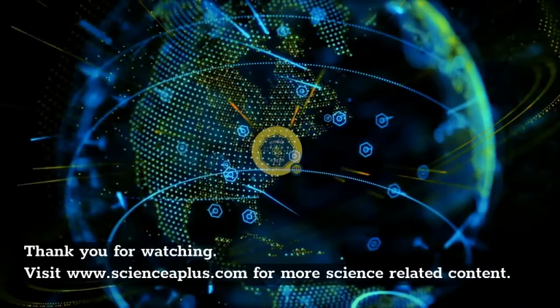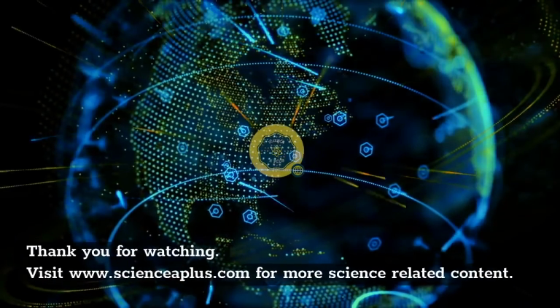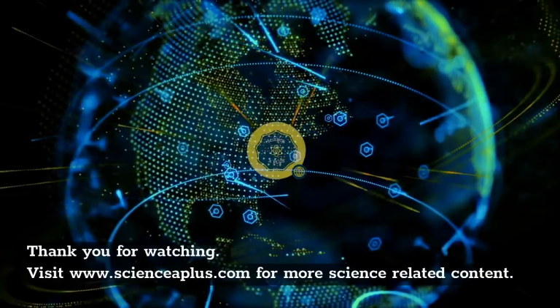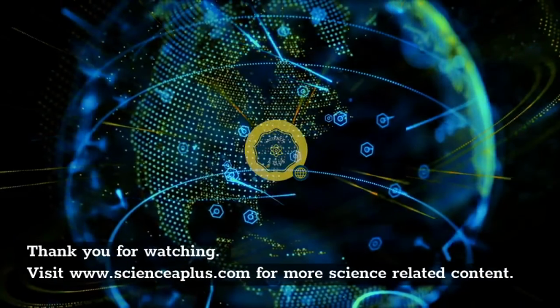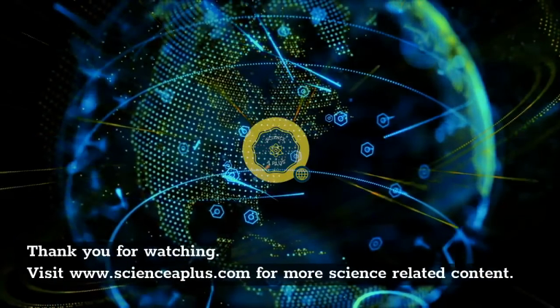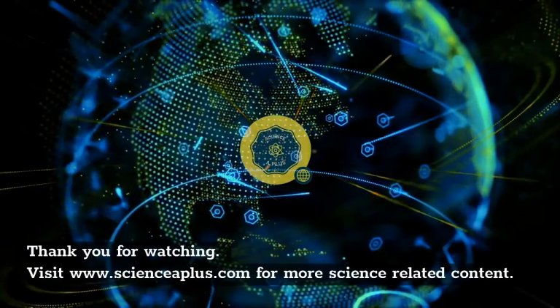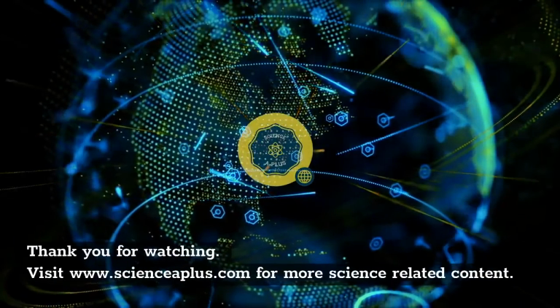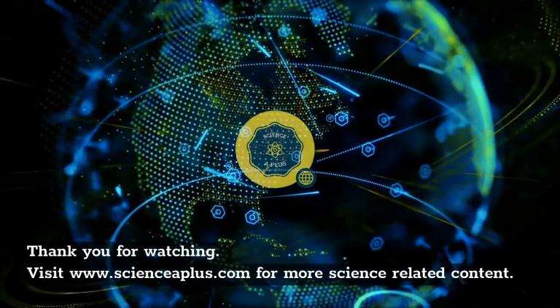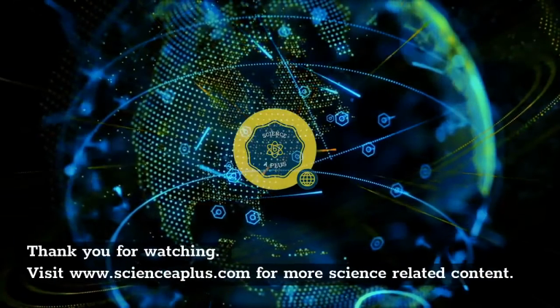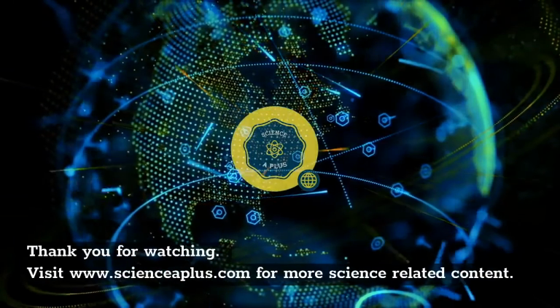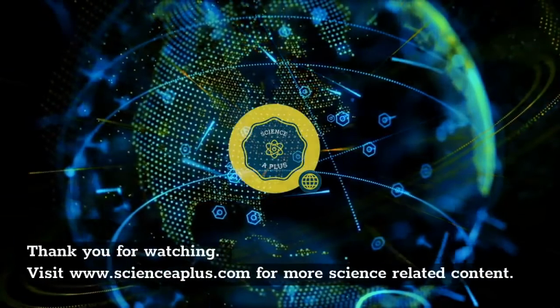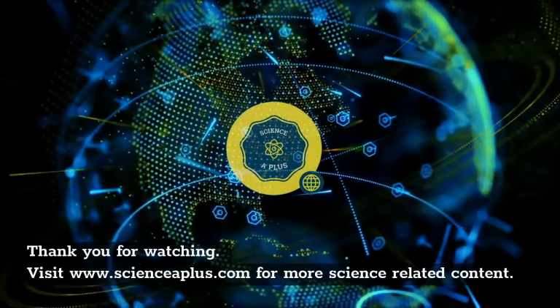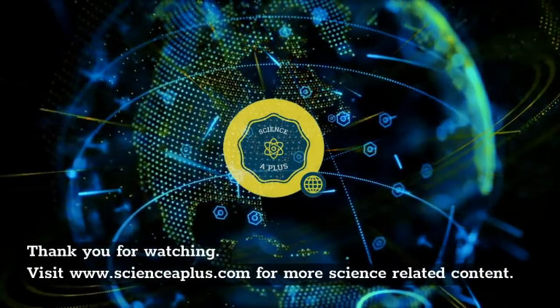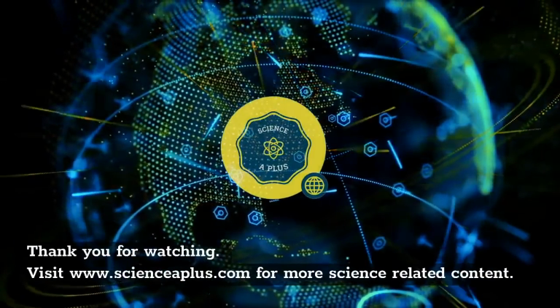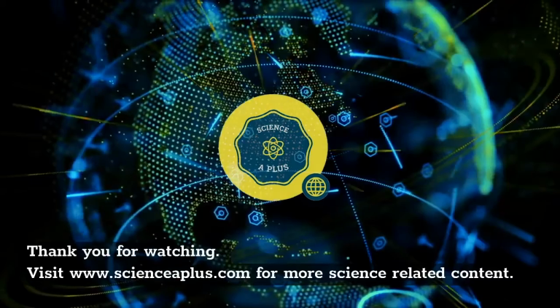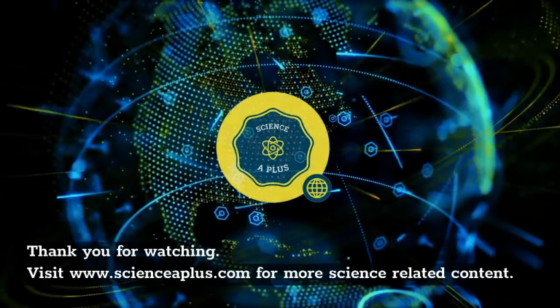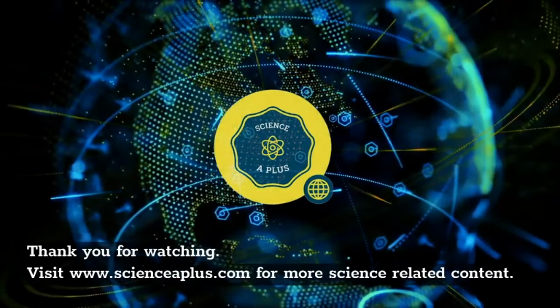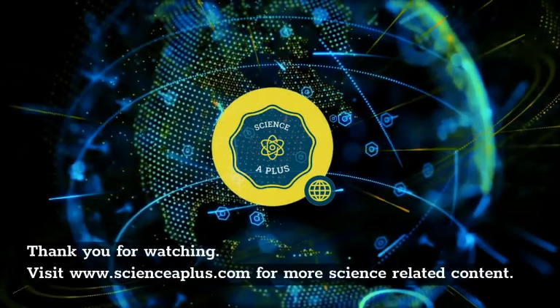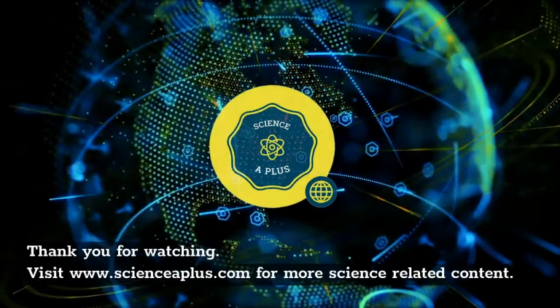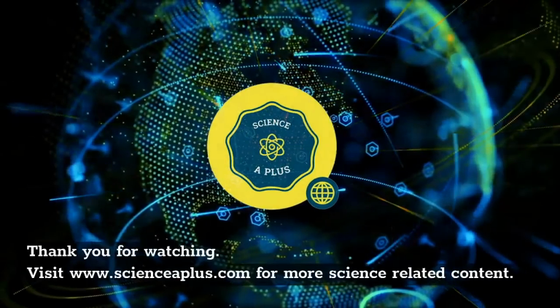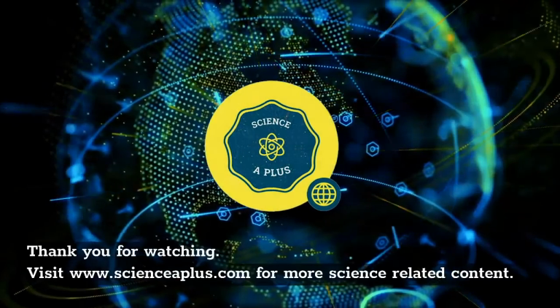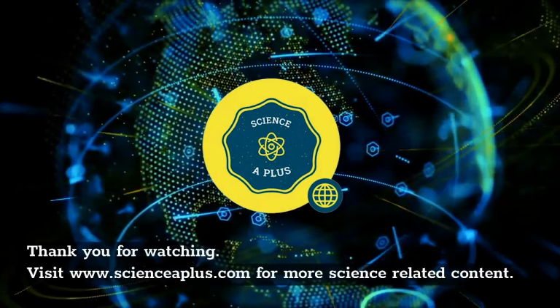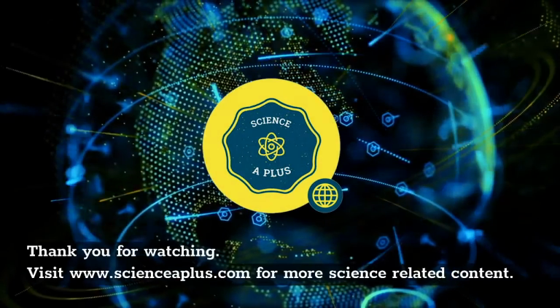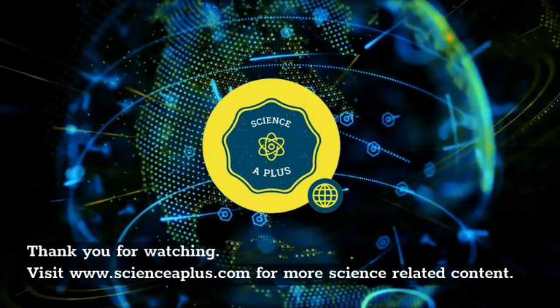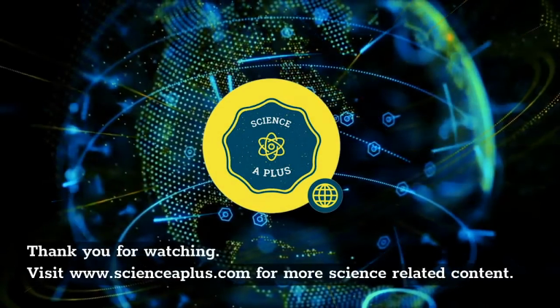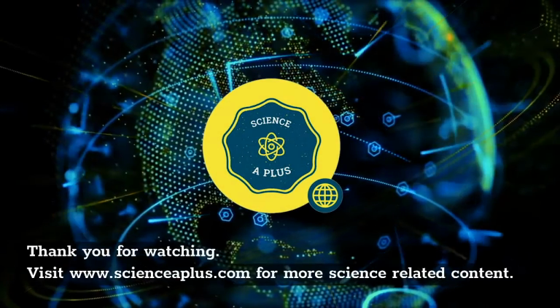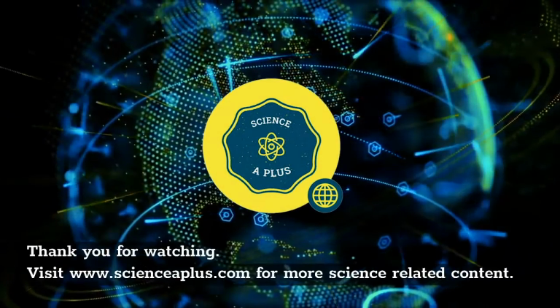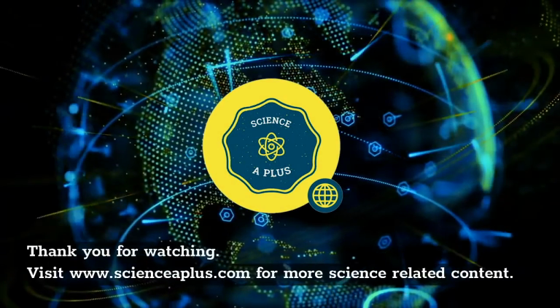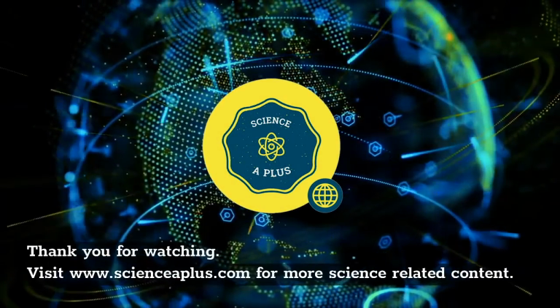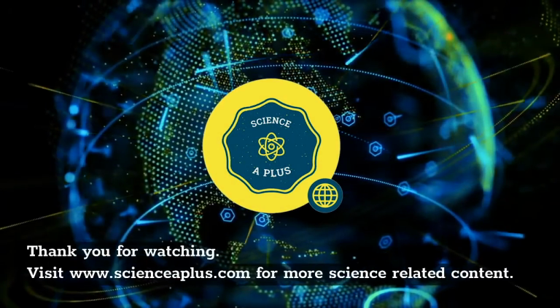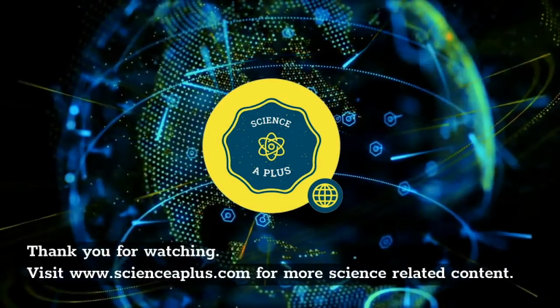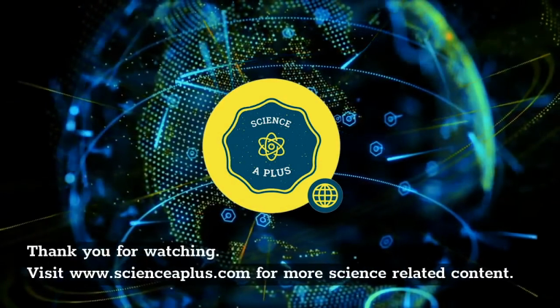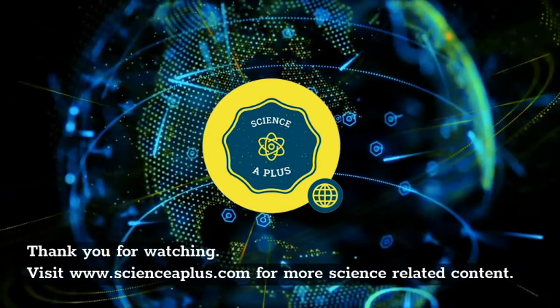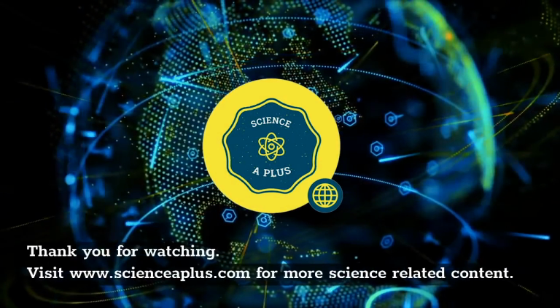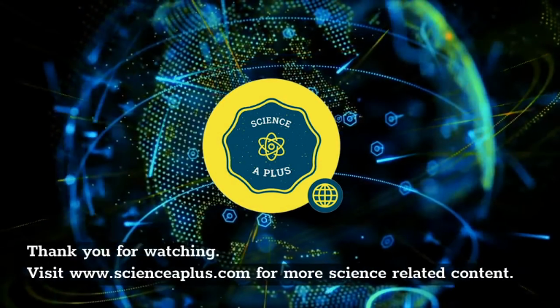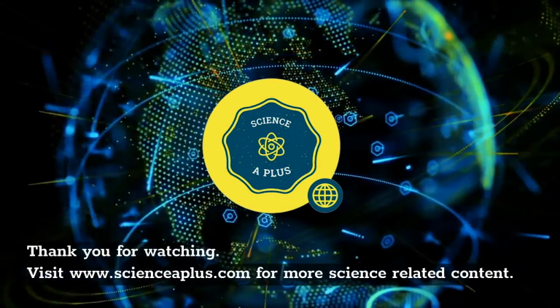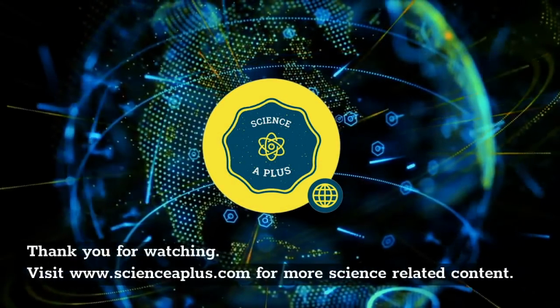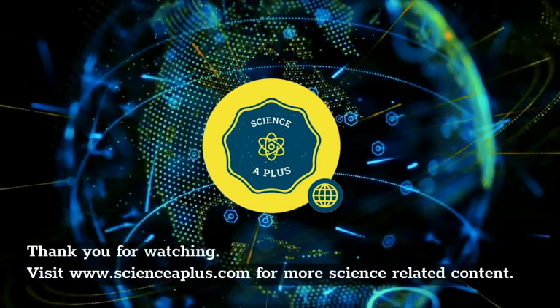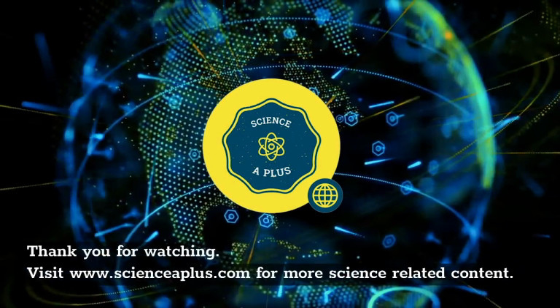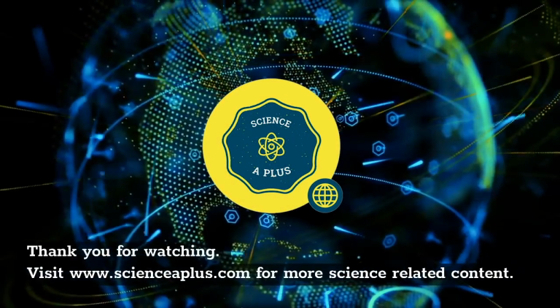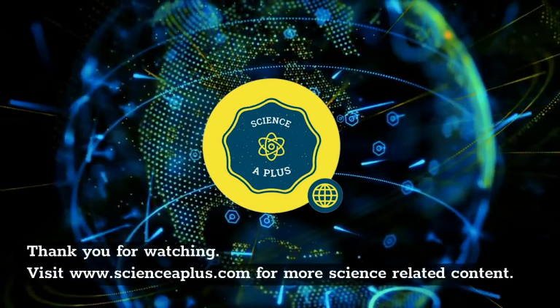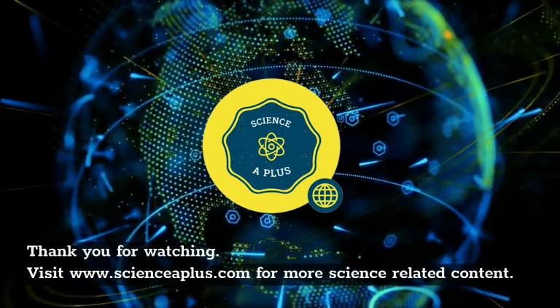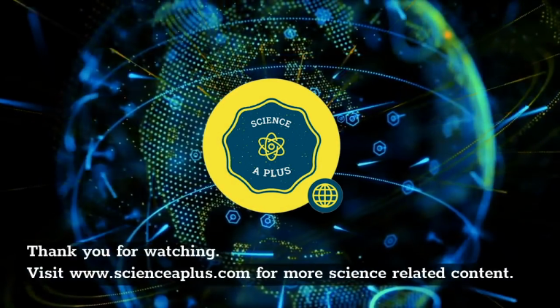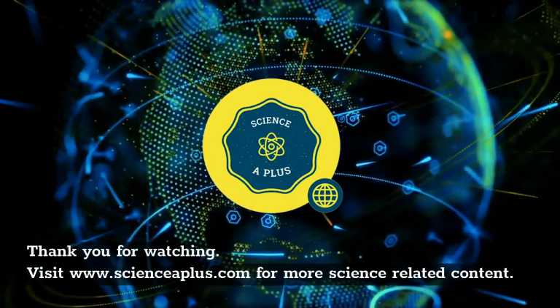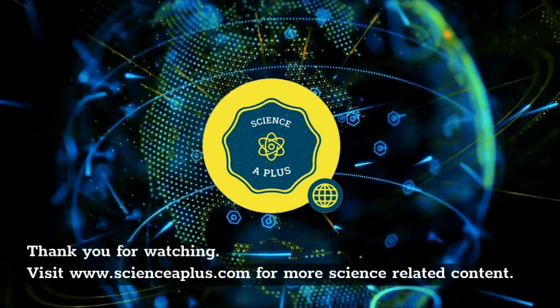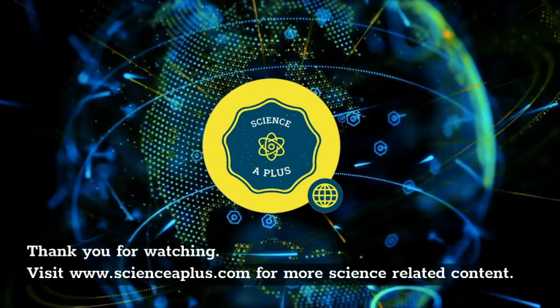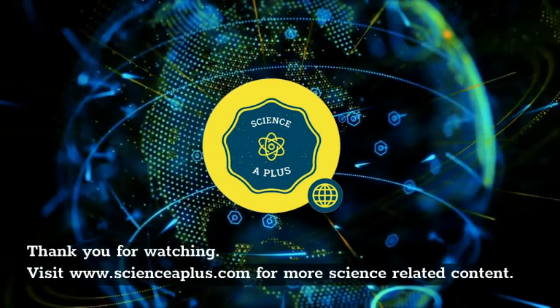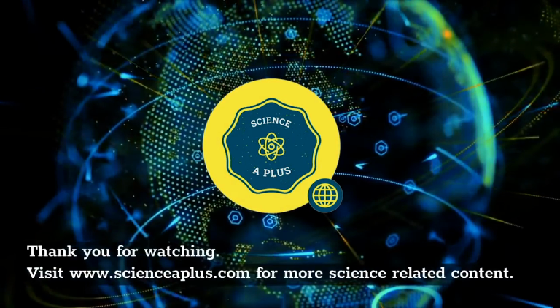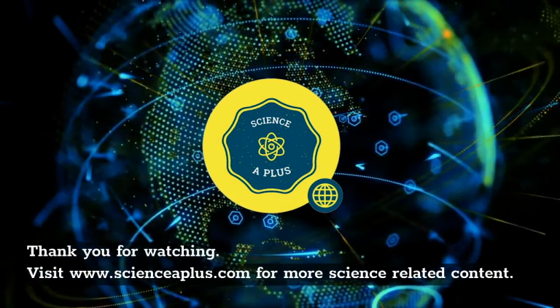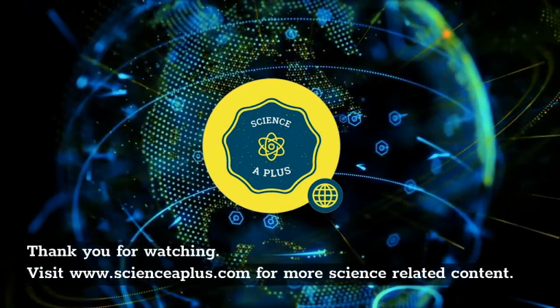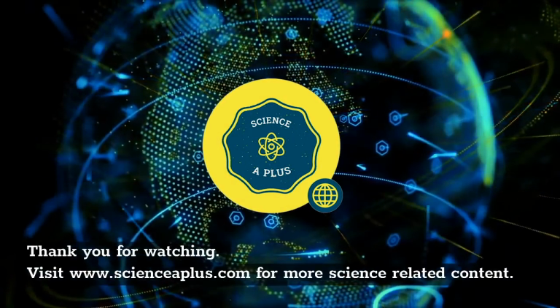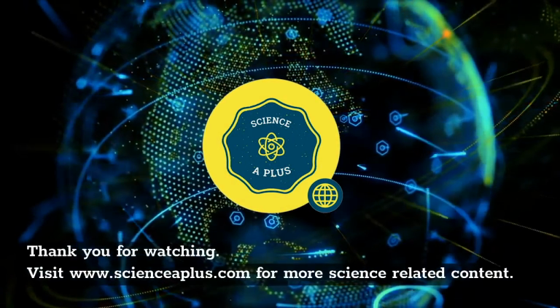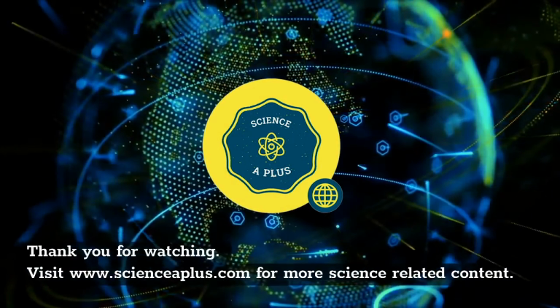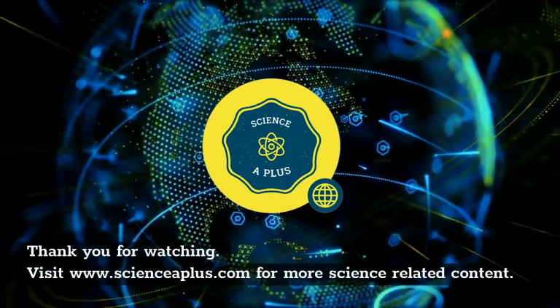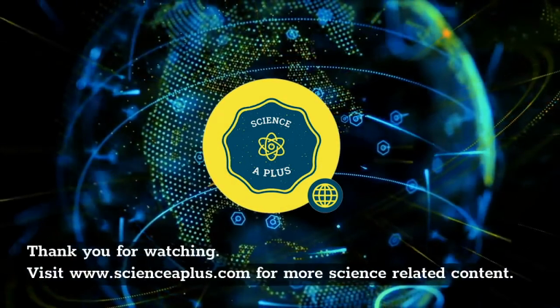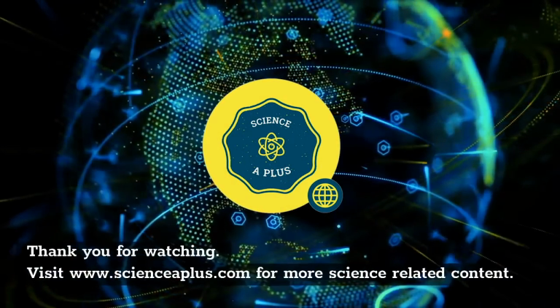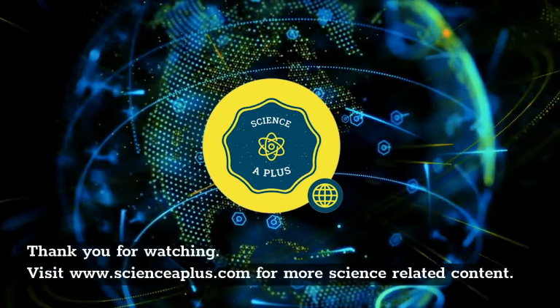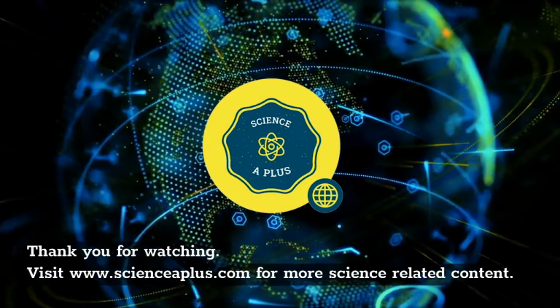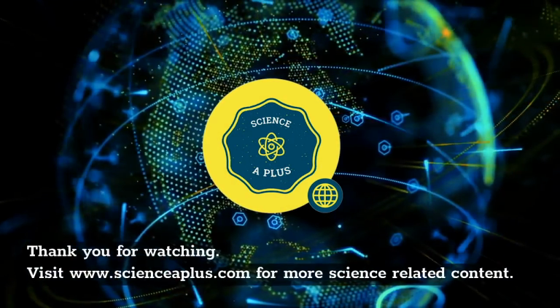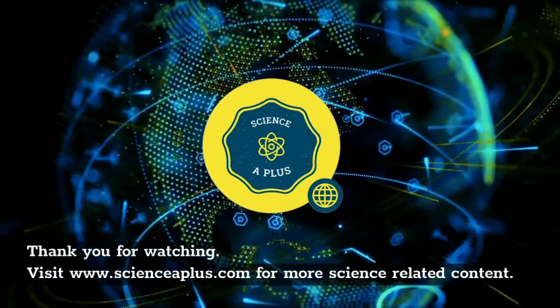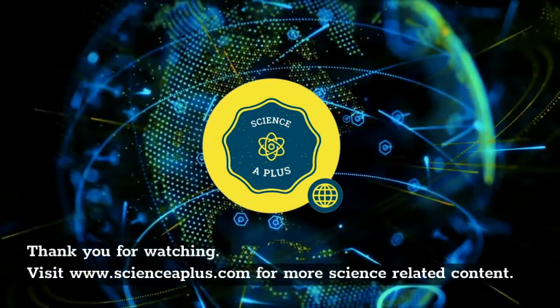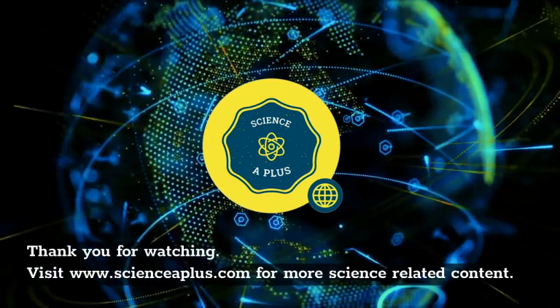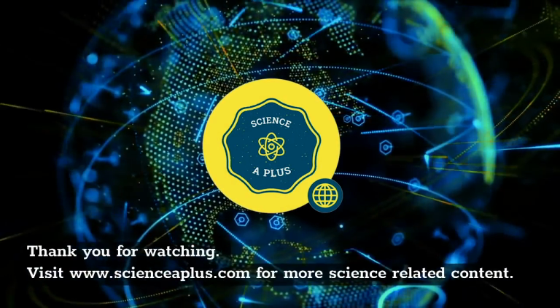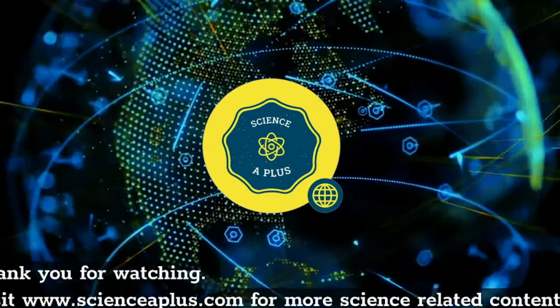Thank you for watching. Visit www.scienceaplus.com for more science-related content.